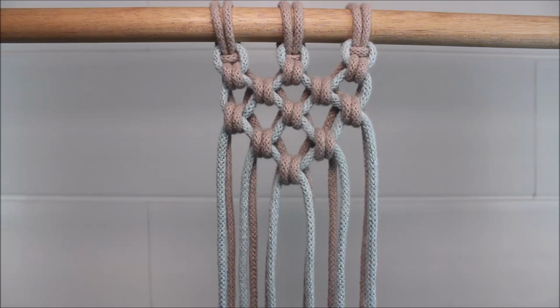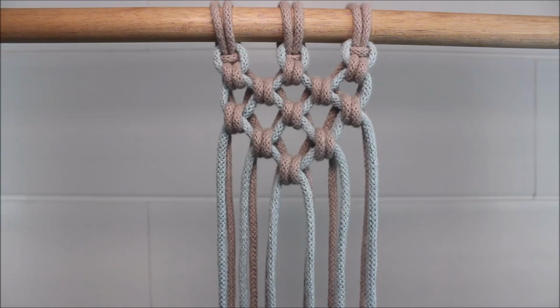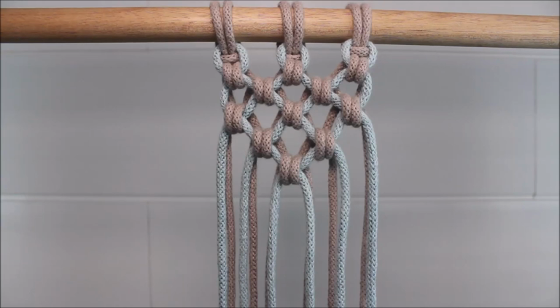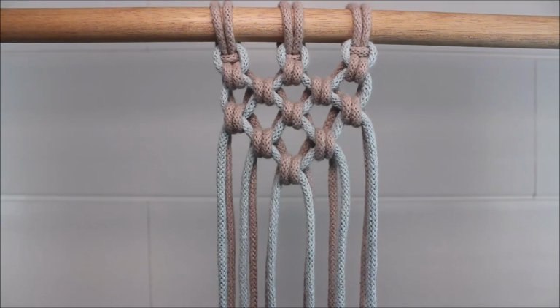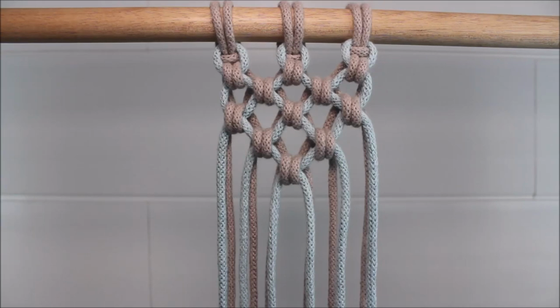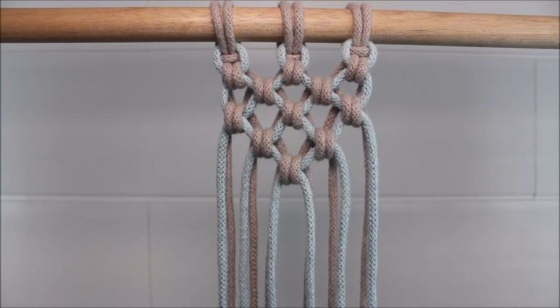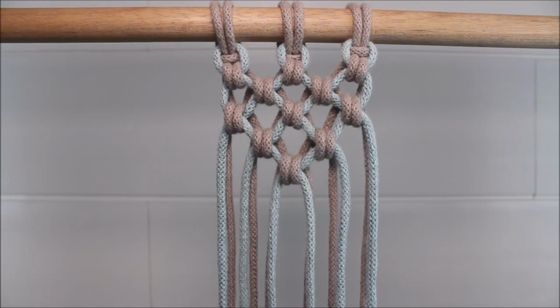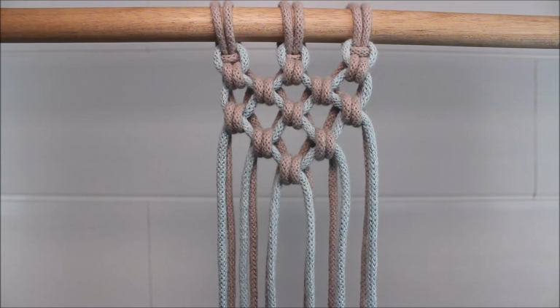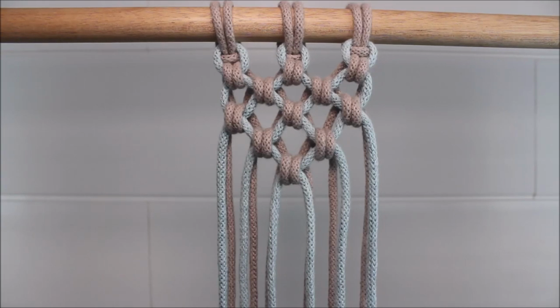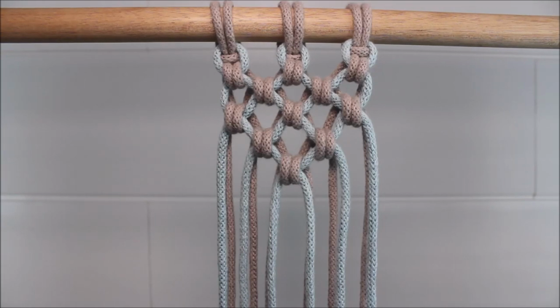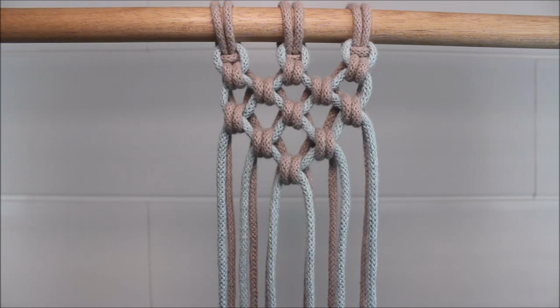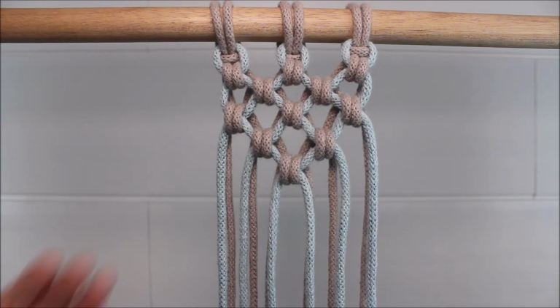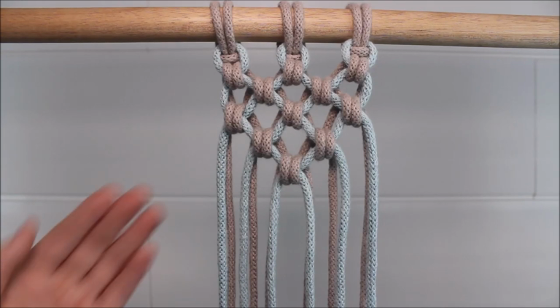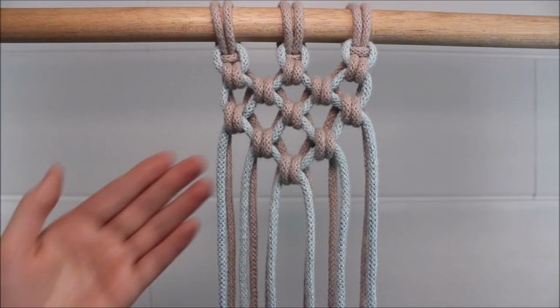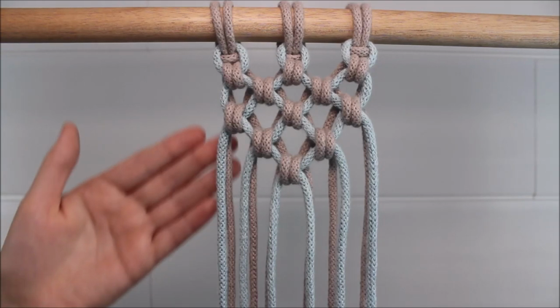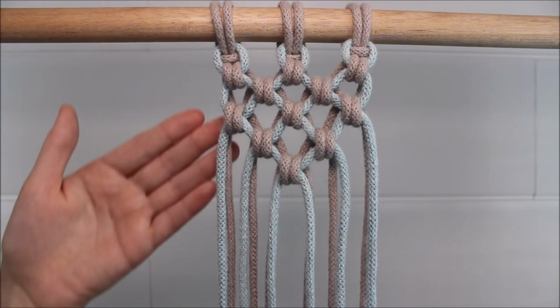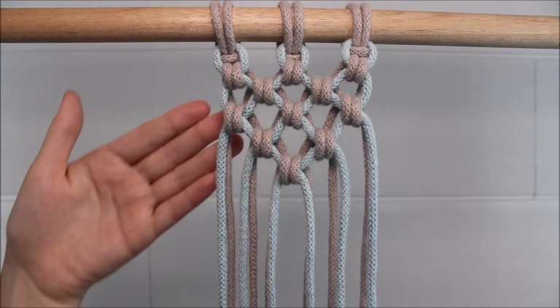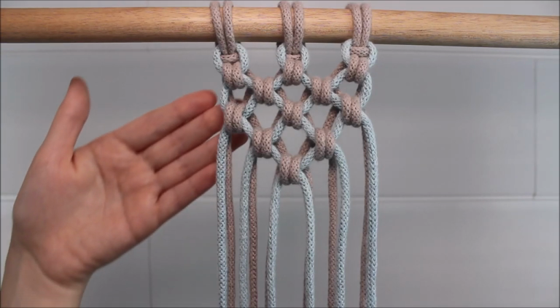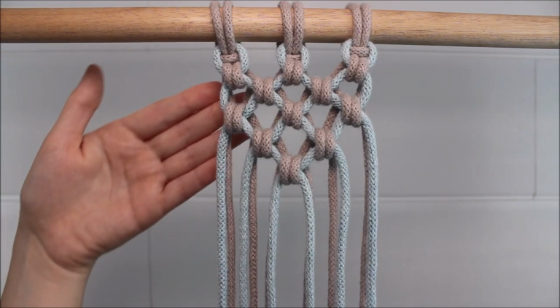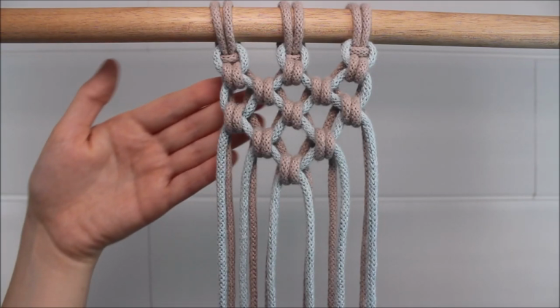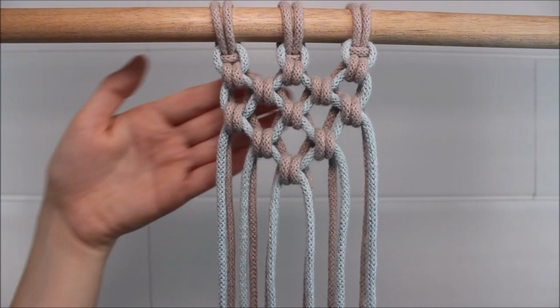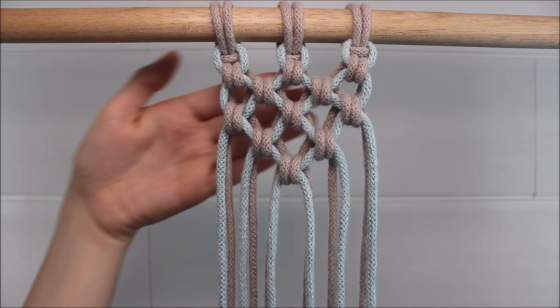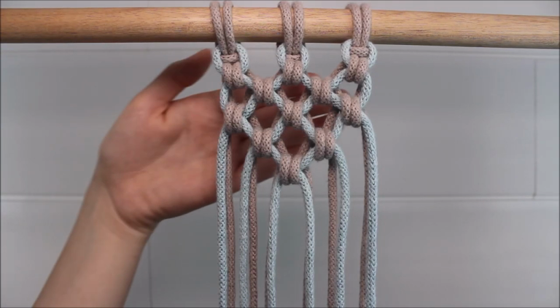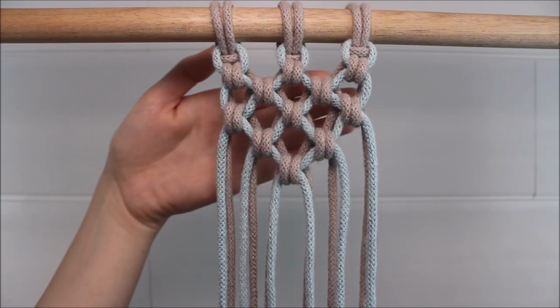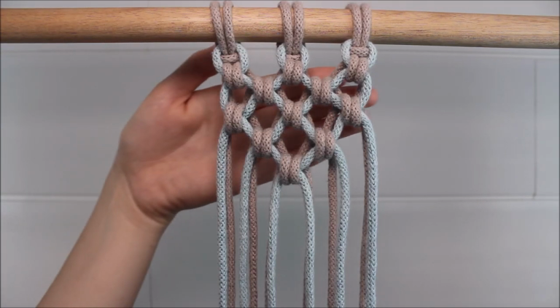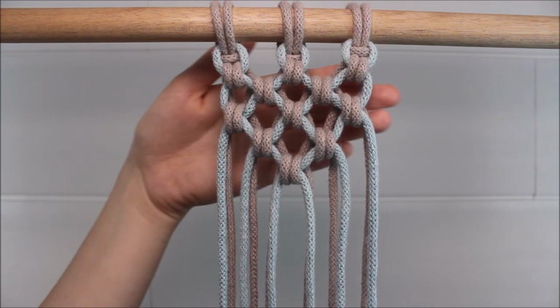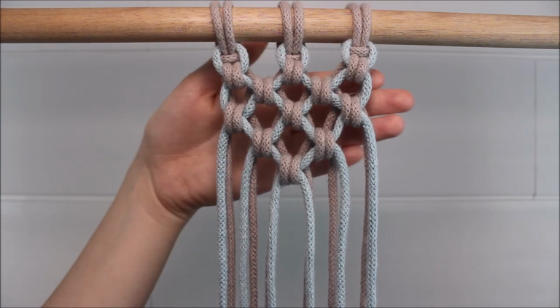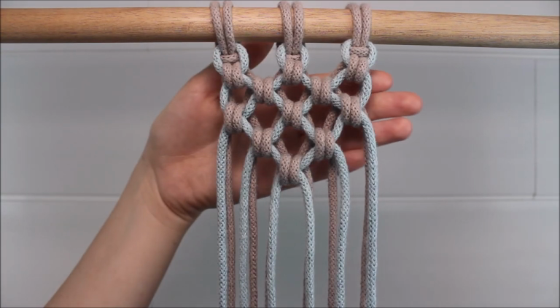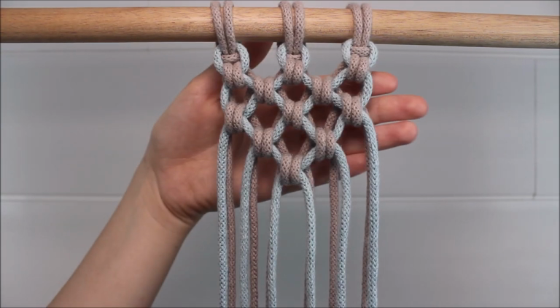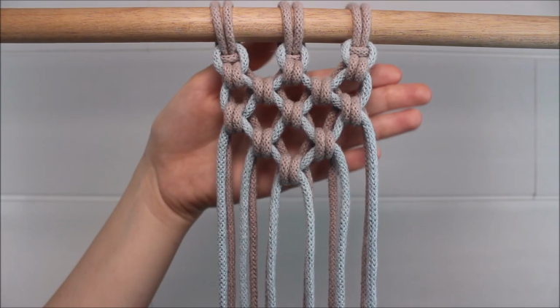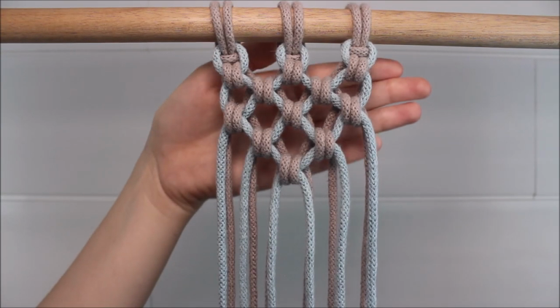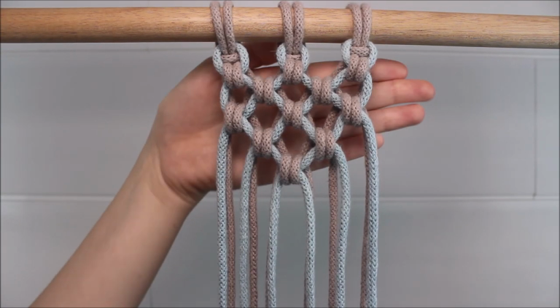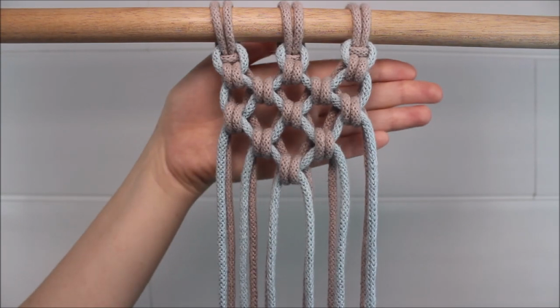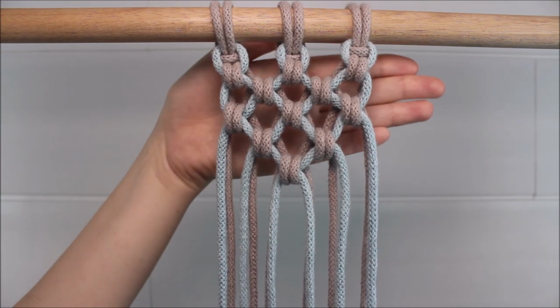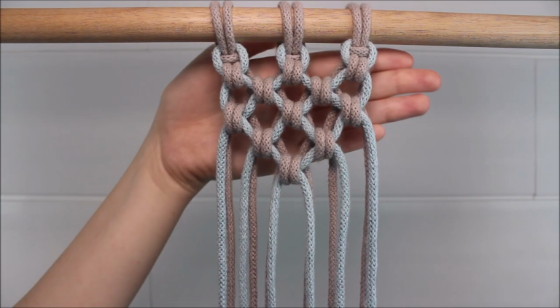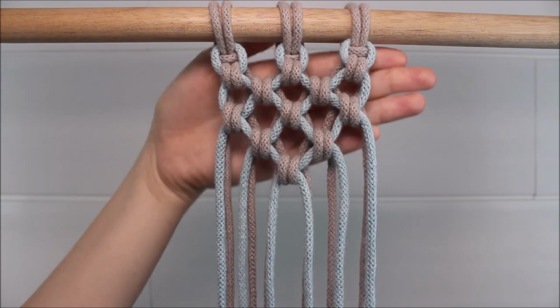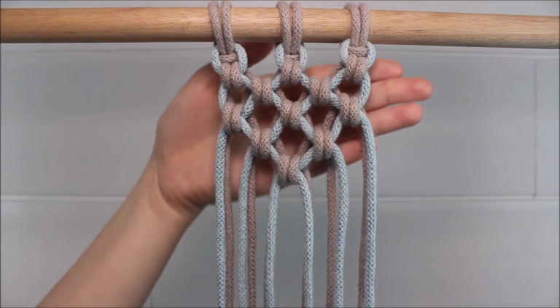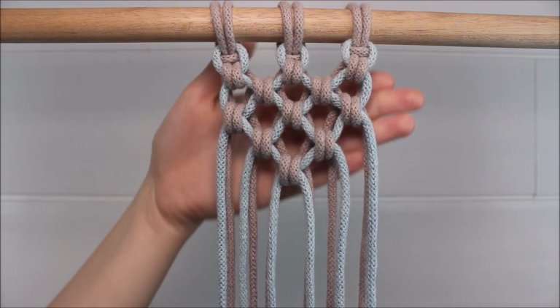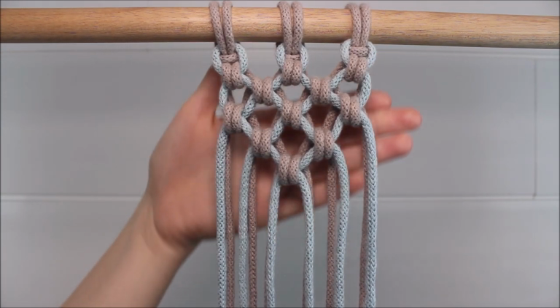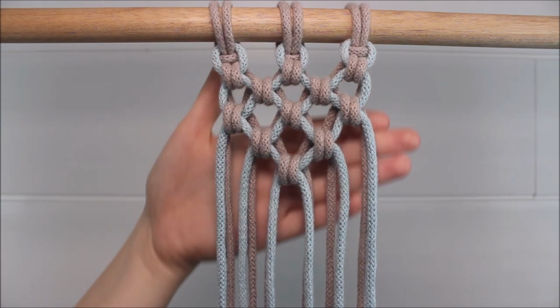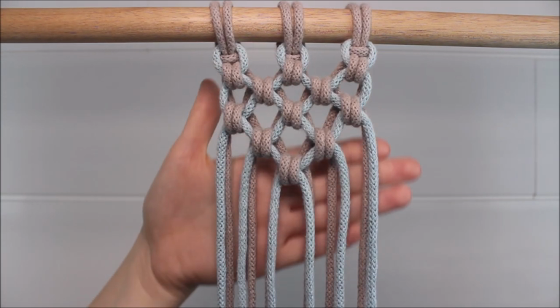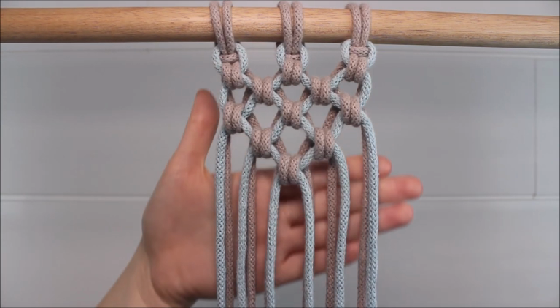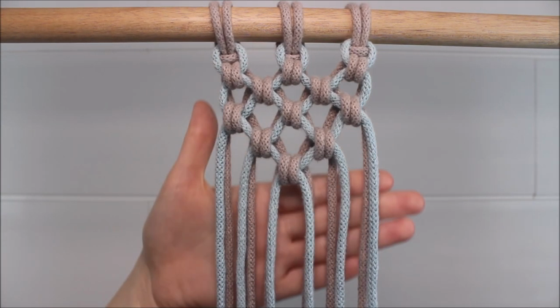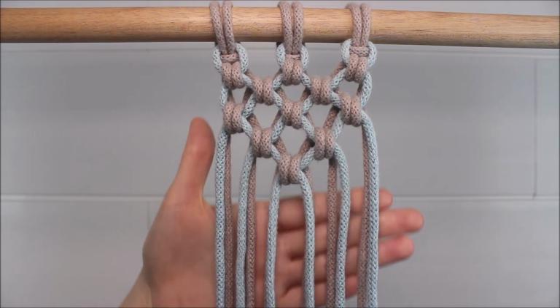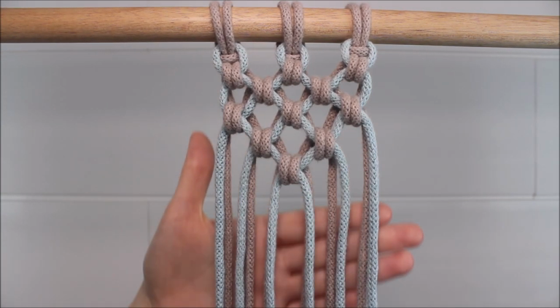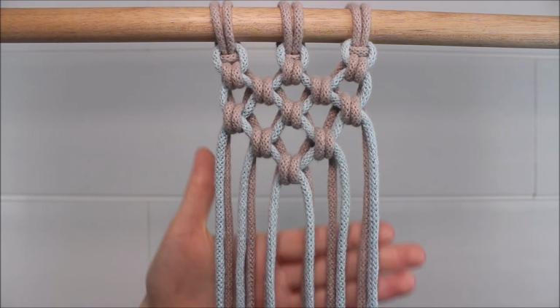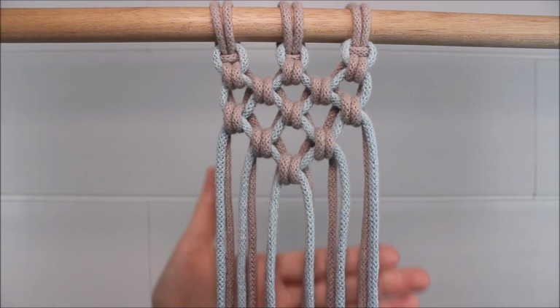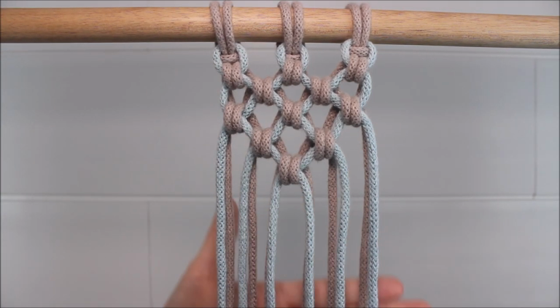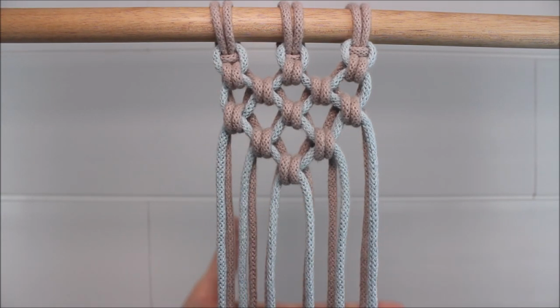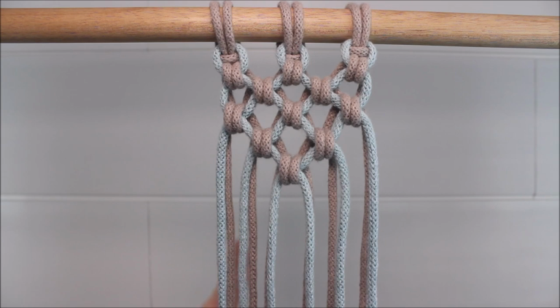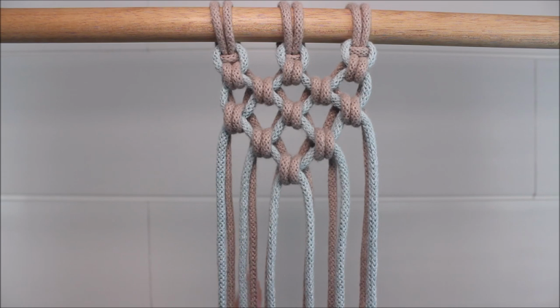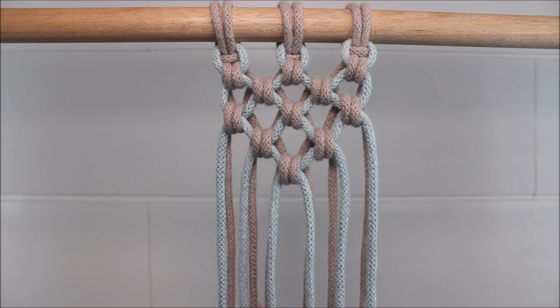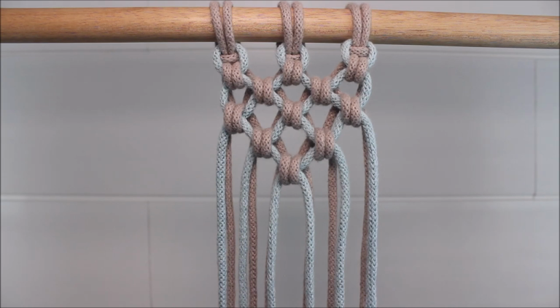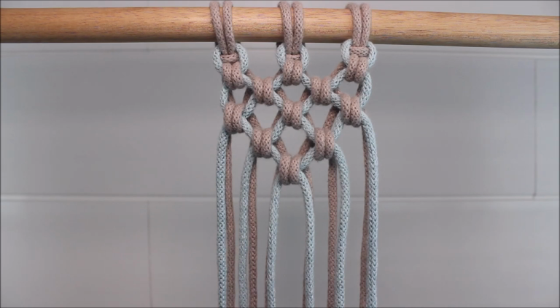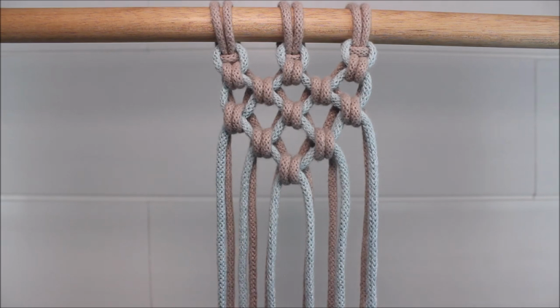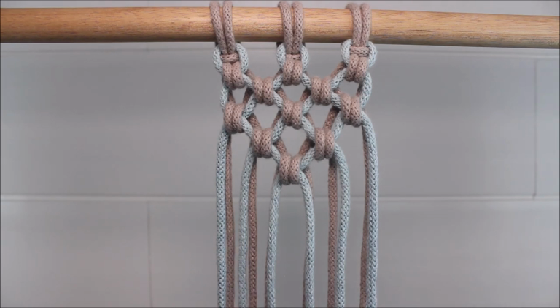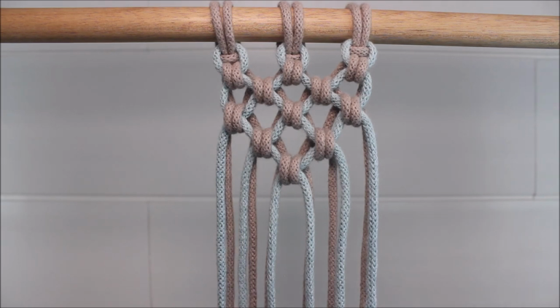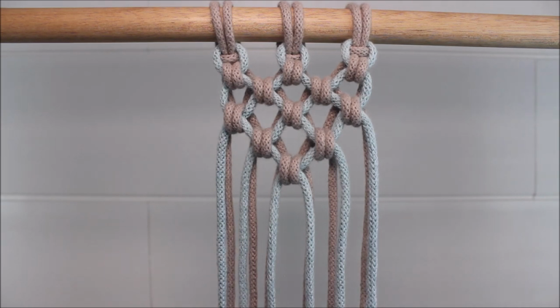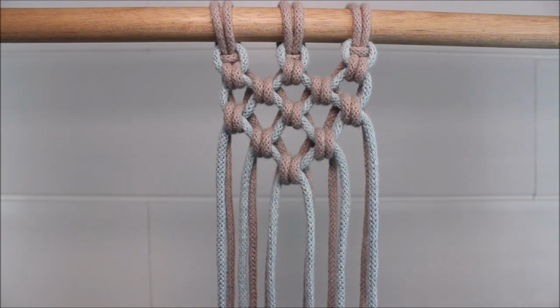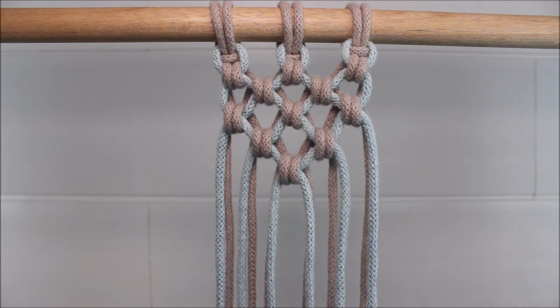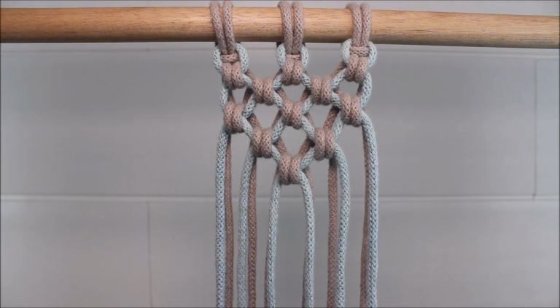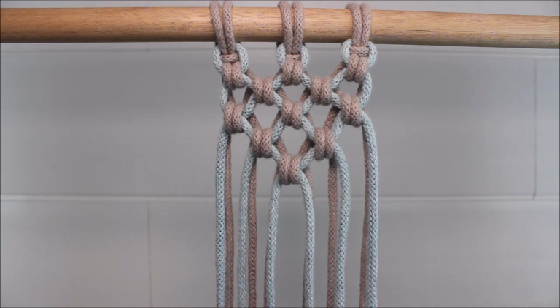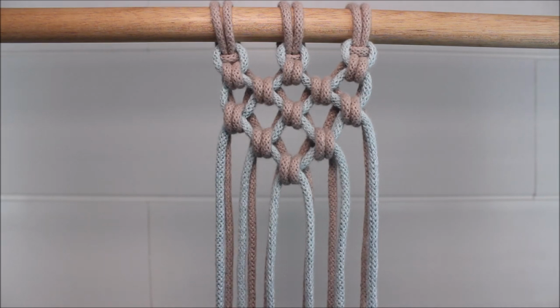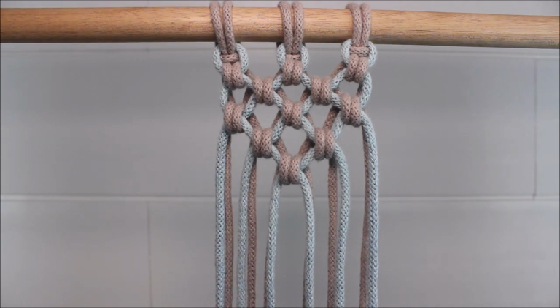Hi everyone! Today I'll be showing you how you can make the alternating endless falls knot.